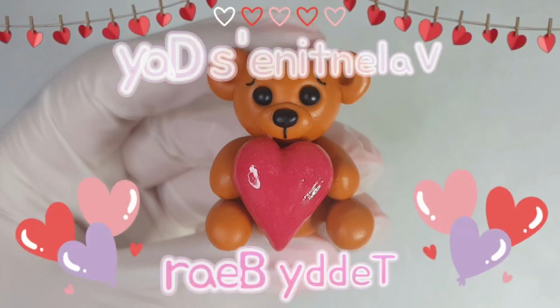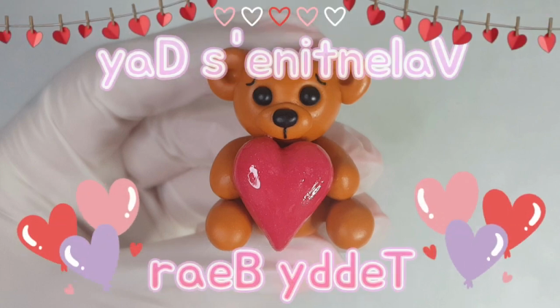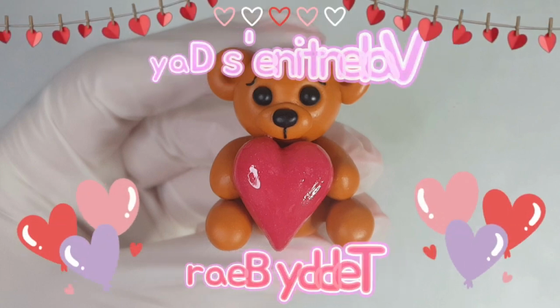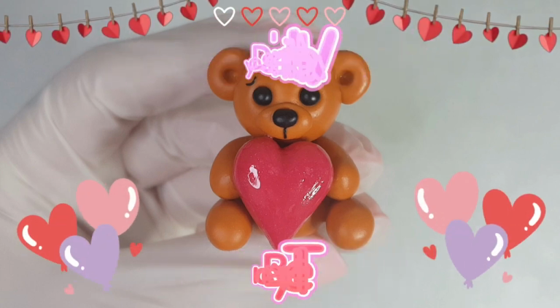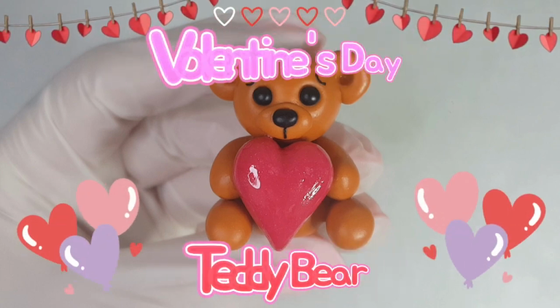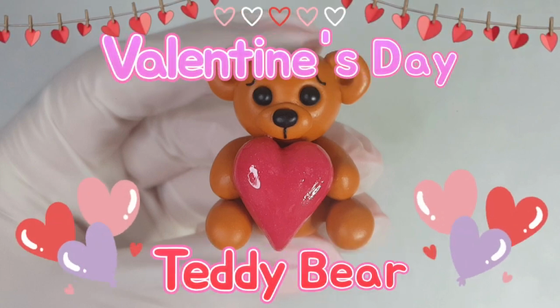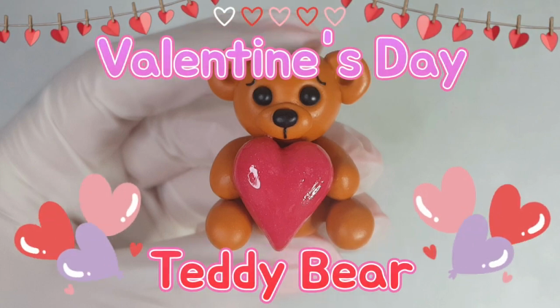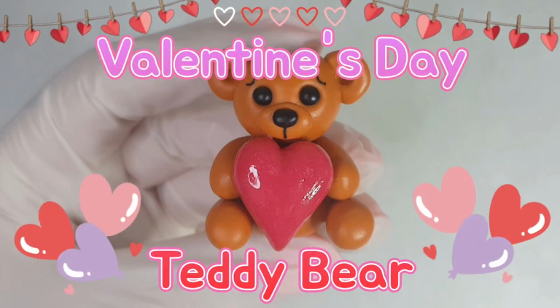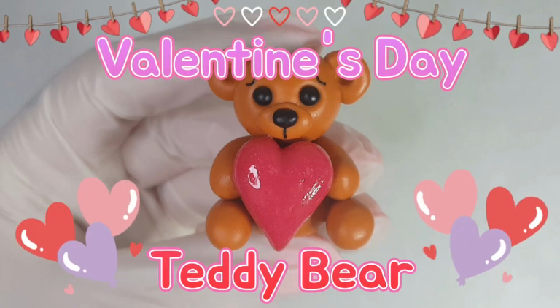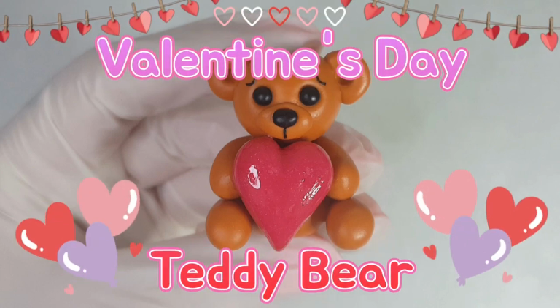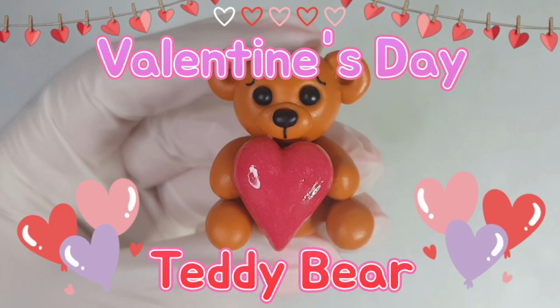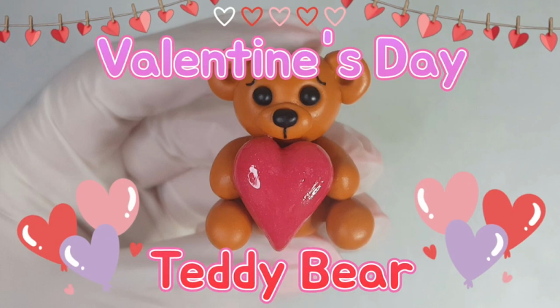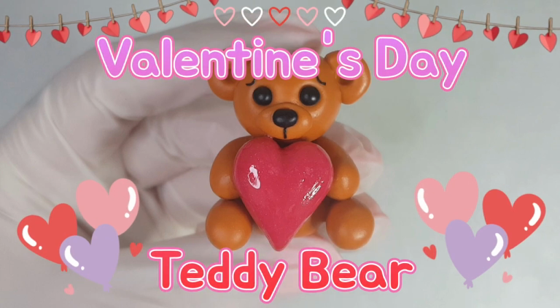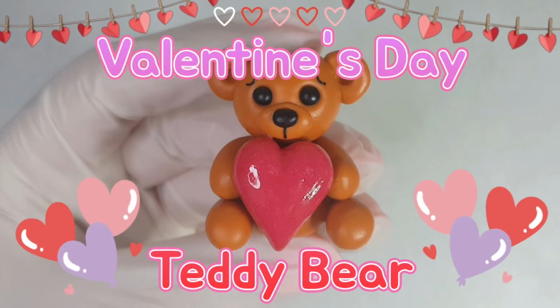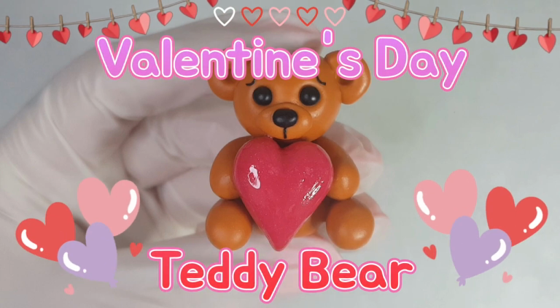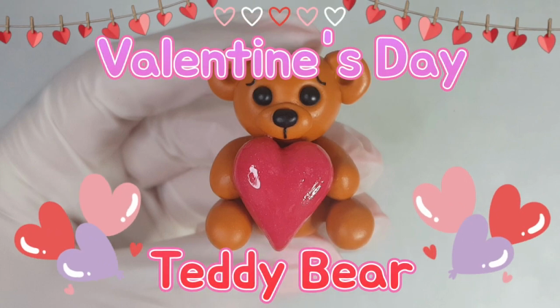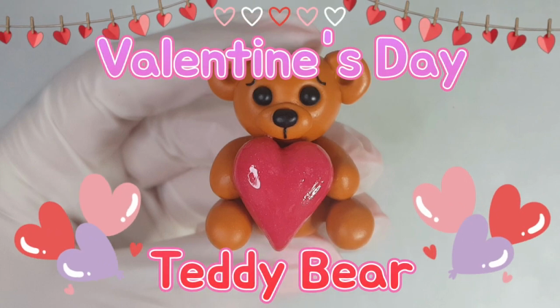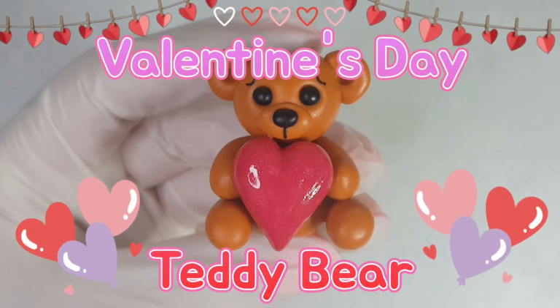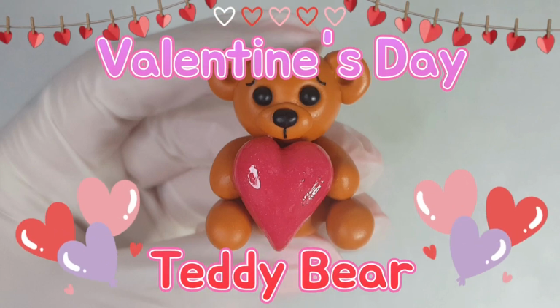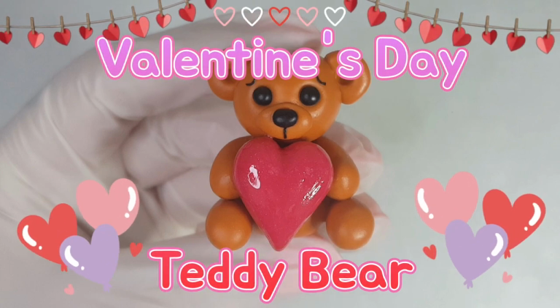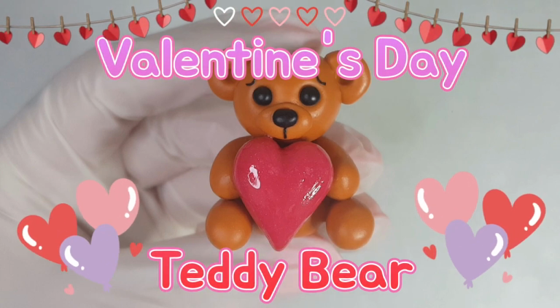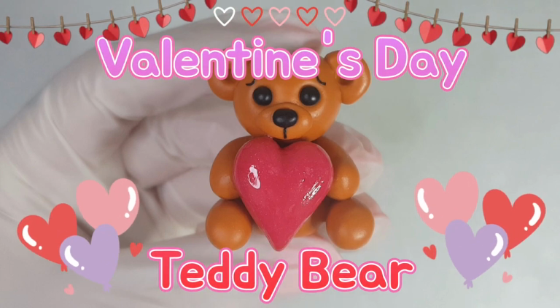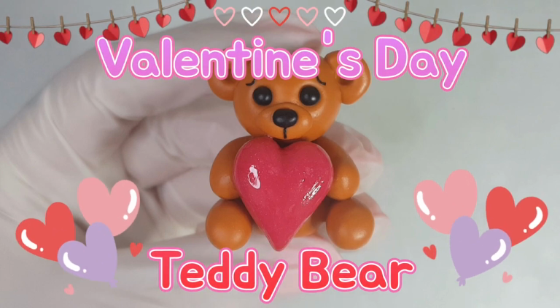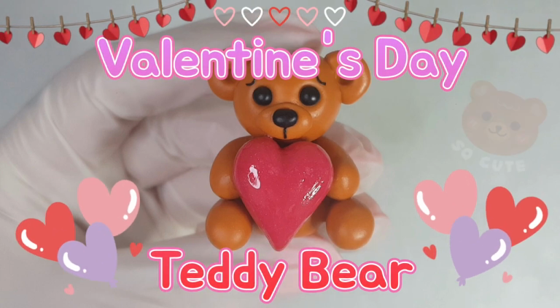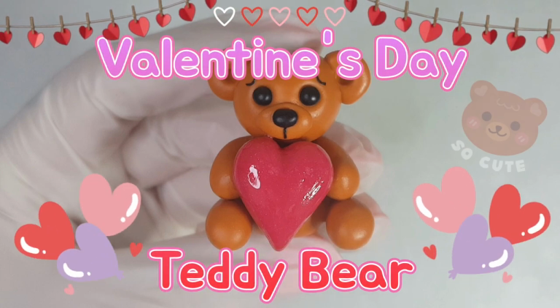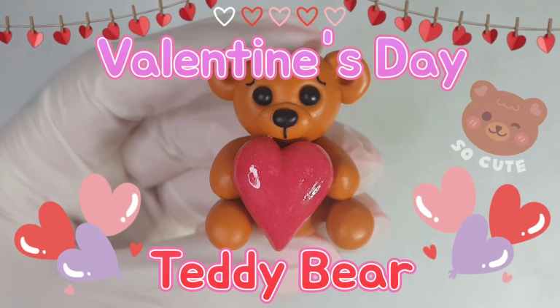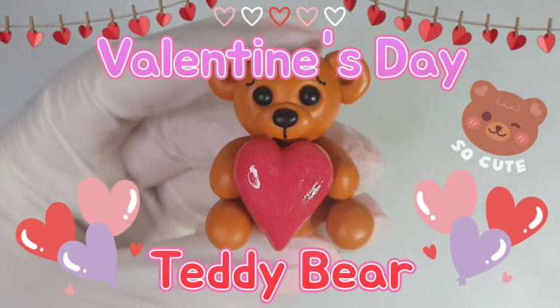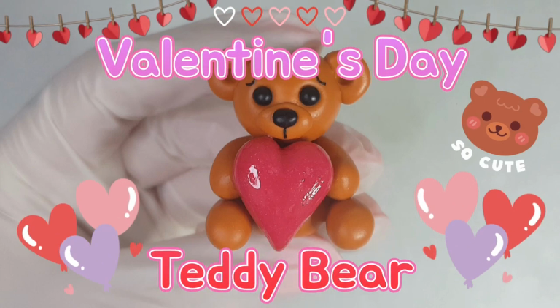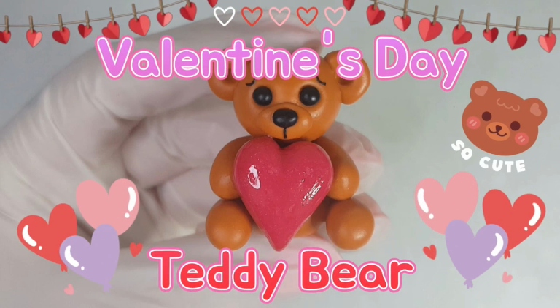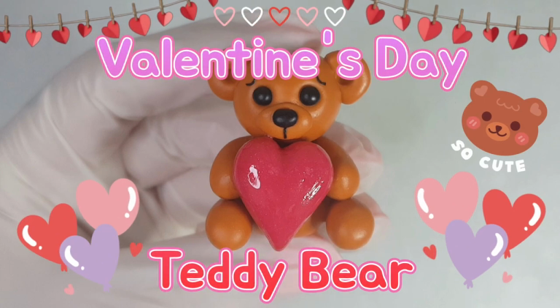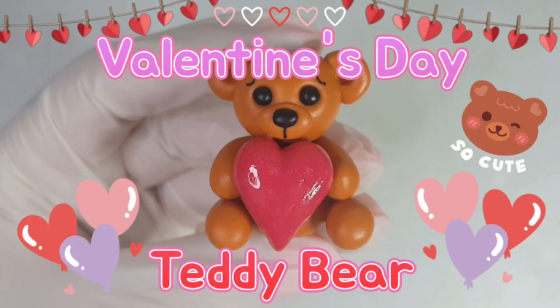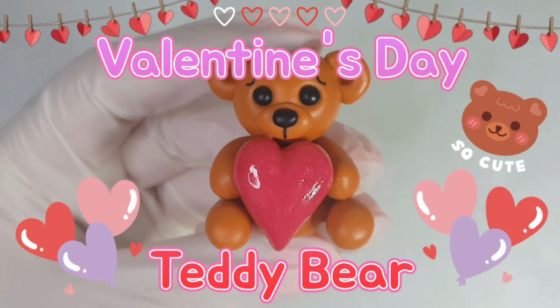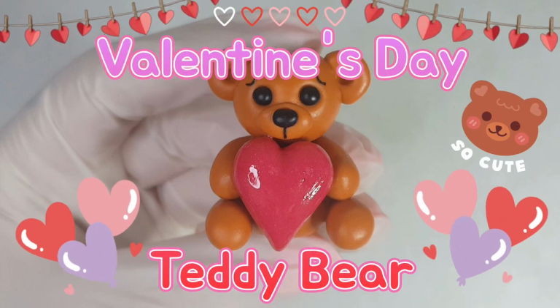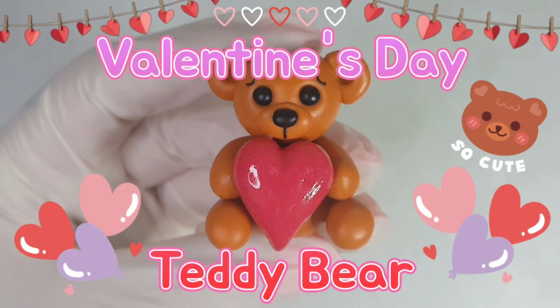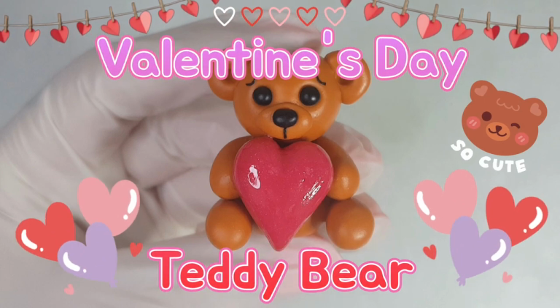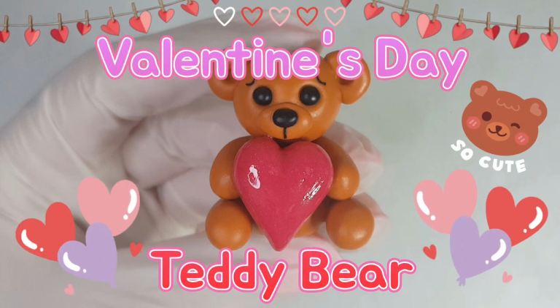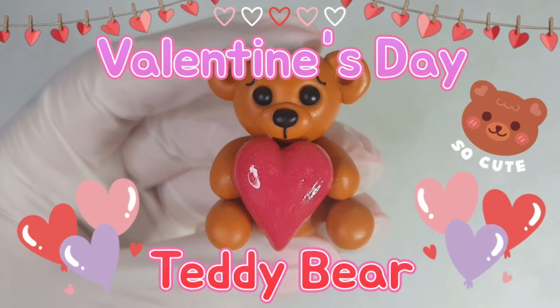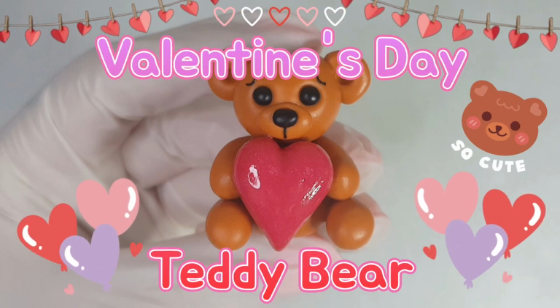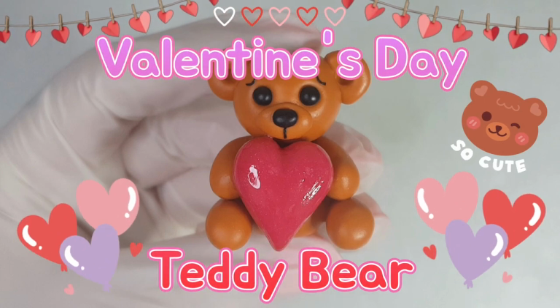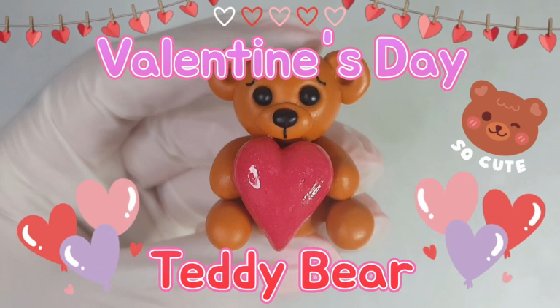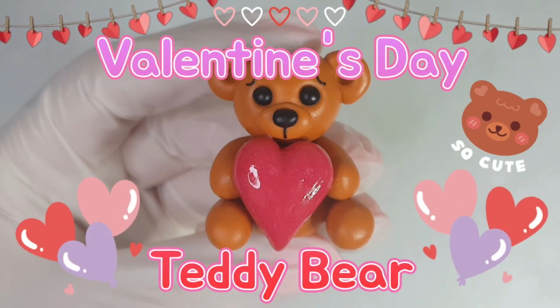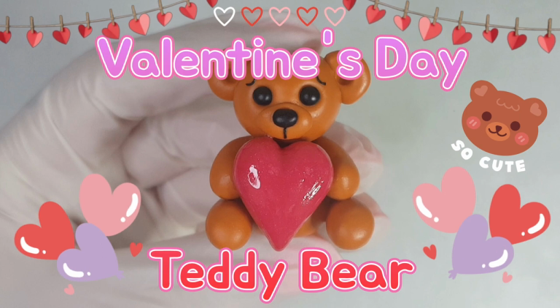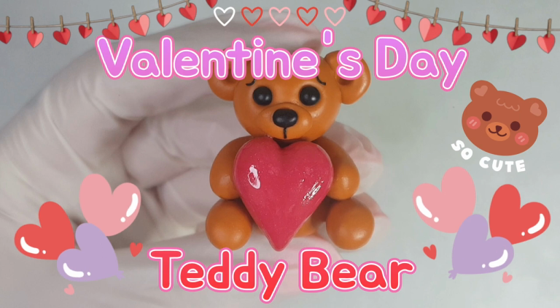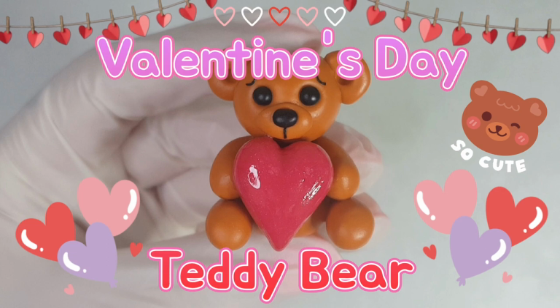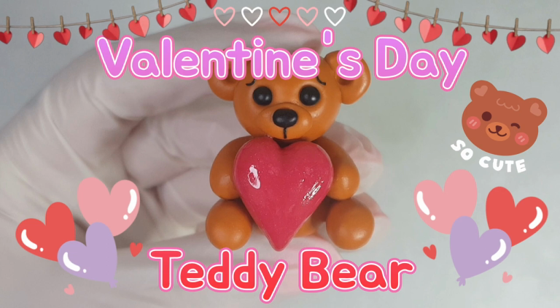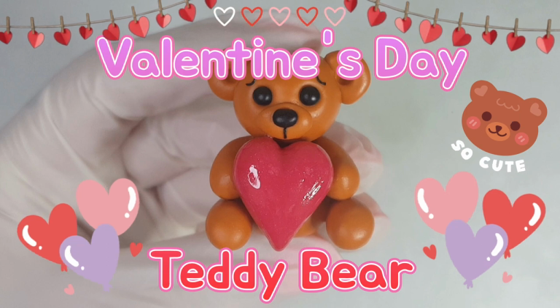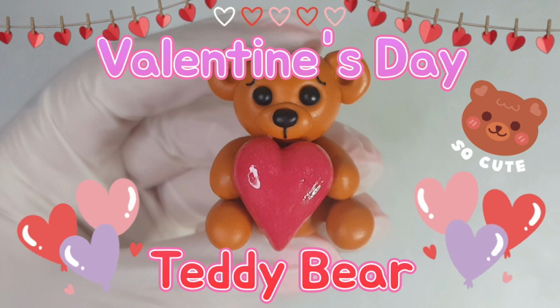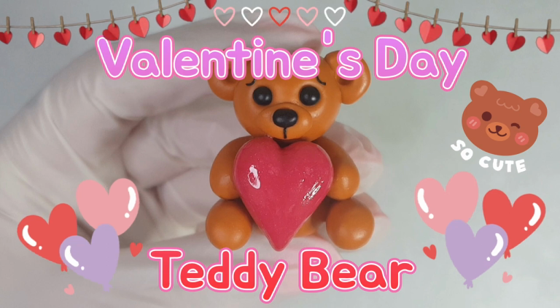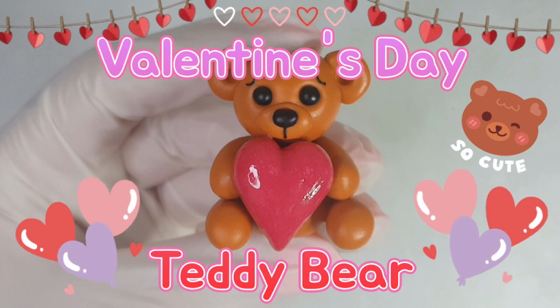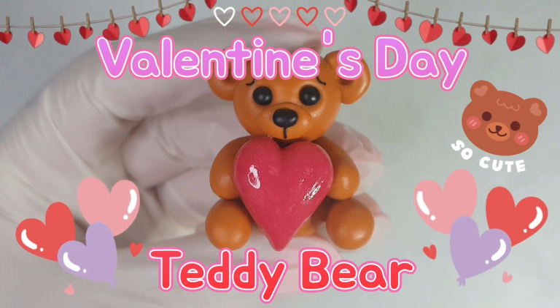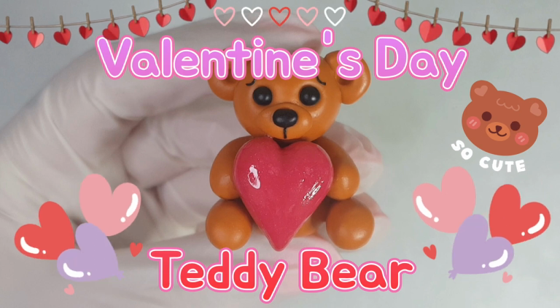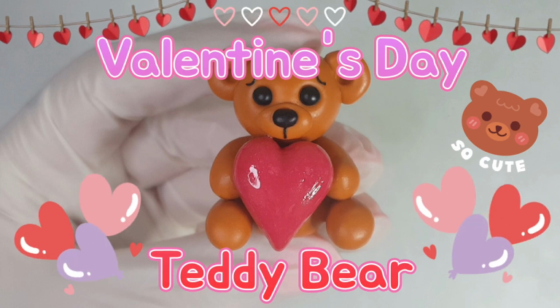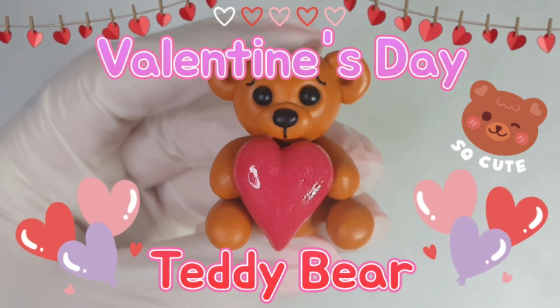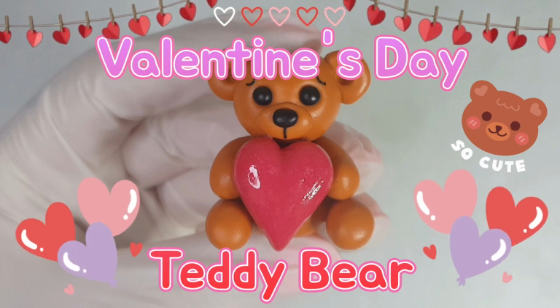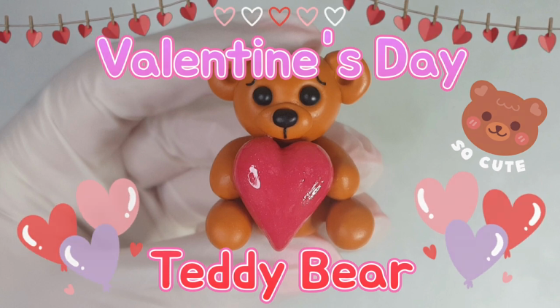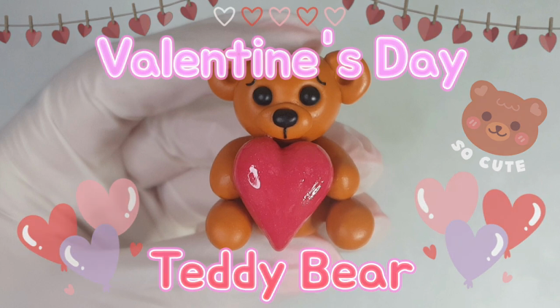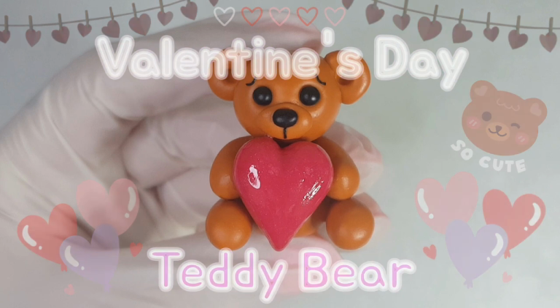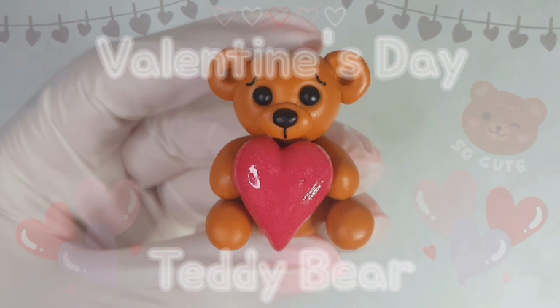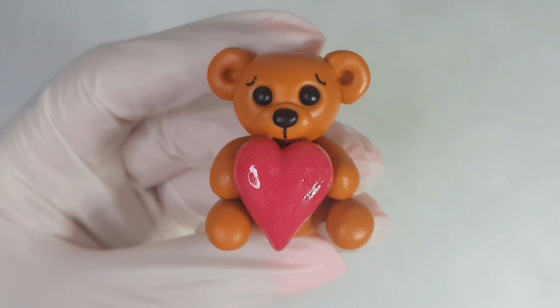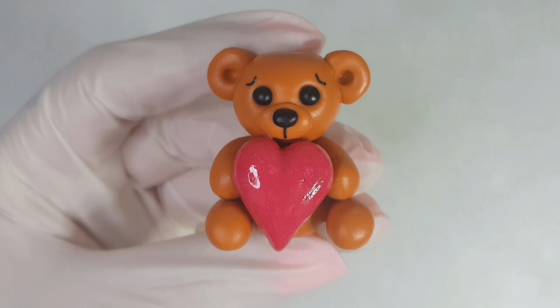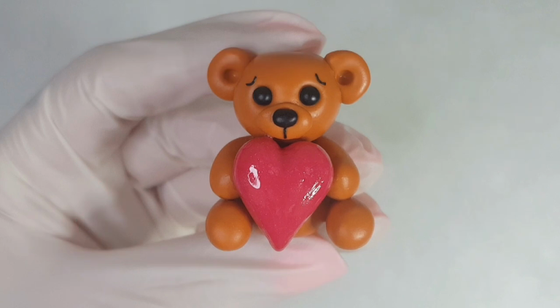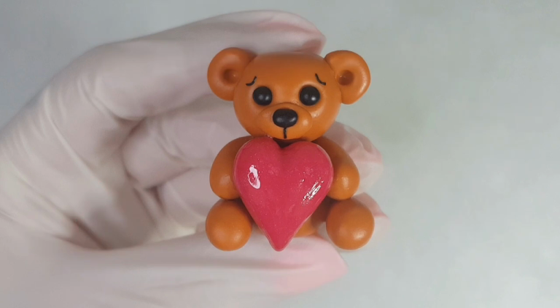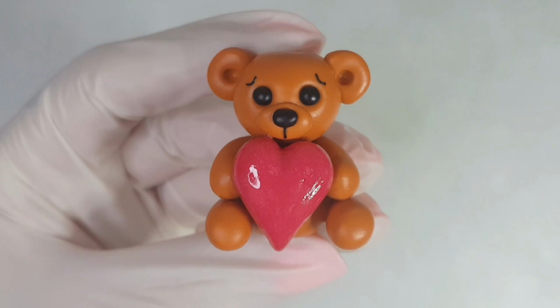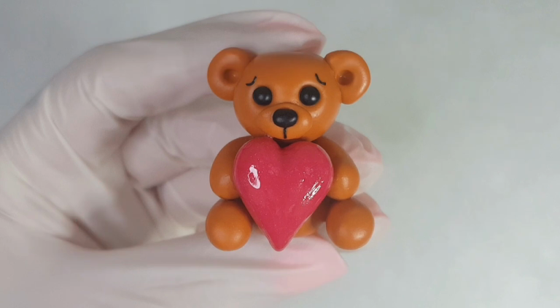Hey everyone, it's Katie from JustClayingAround. Valentine's Day is in a few days so I thought I'd show you how to make this cute little bear holding a heart.